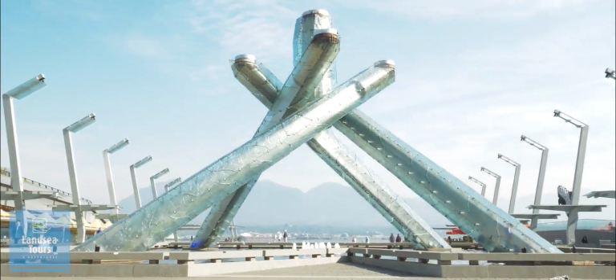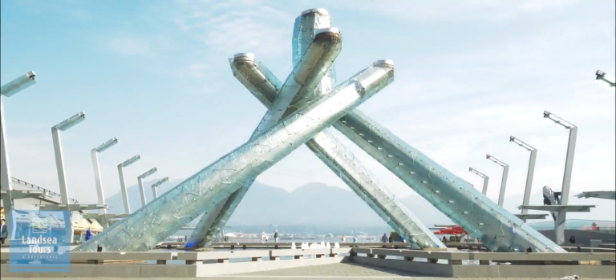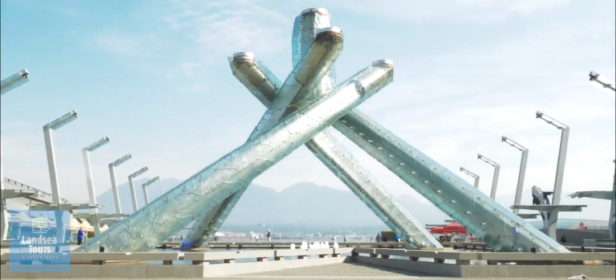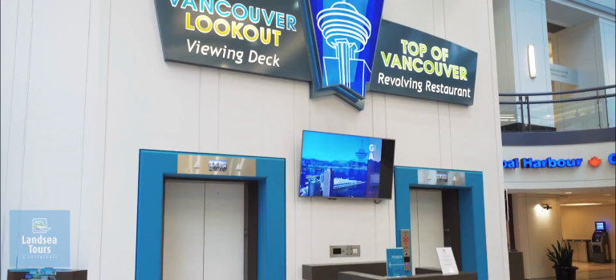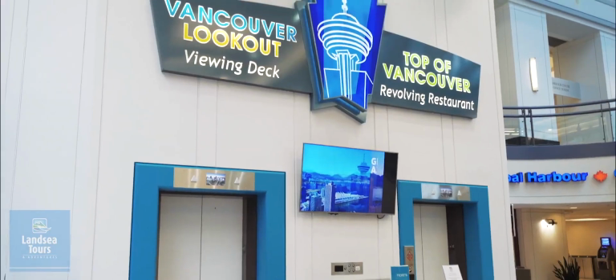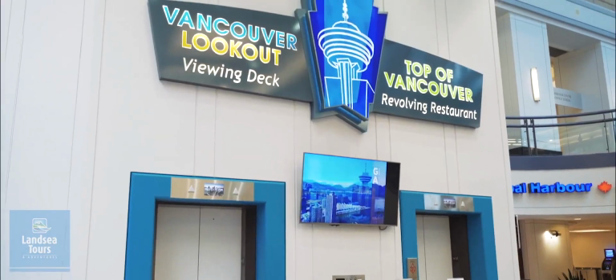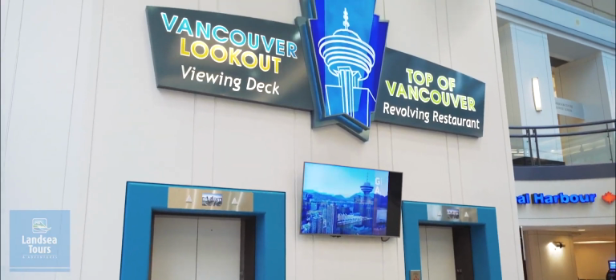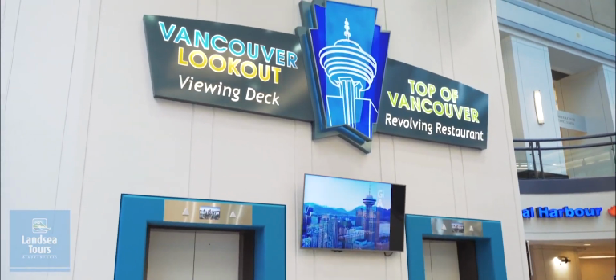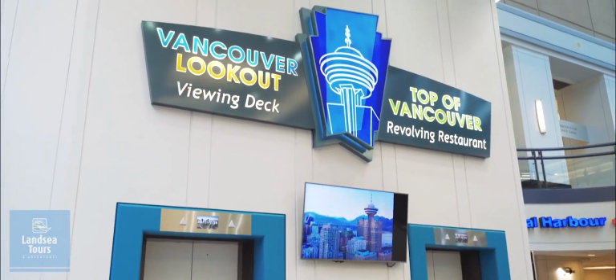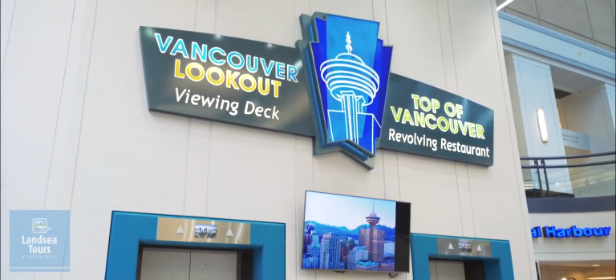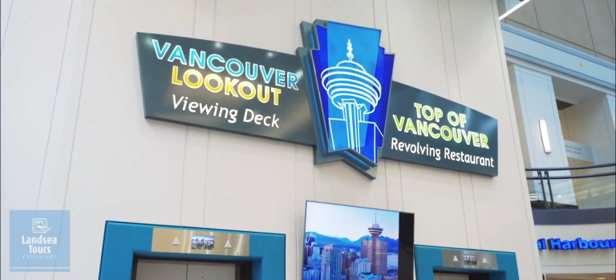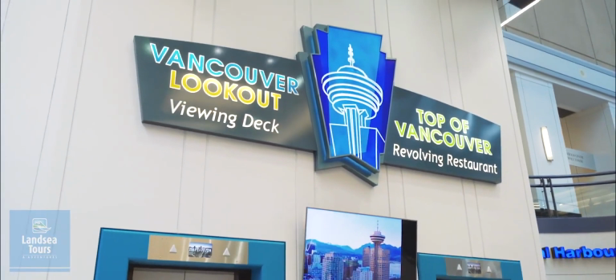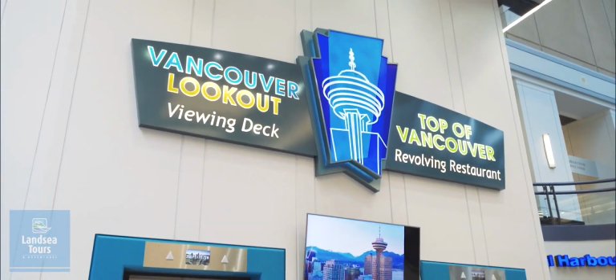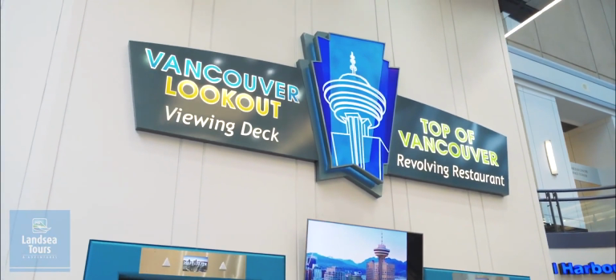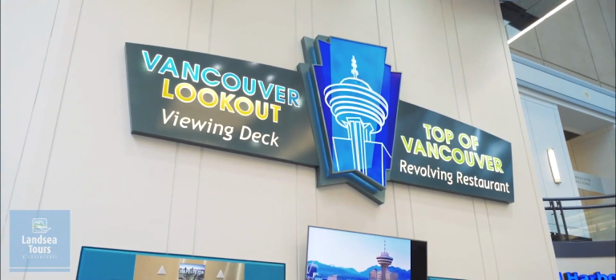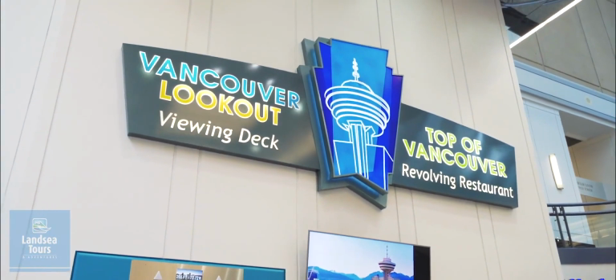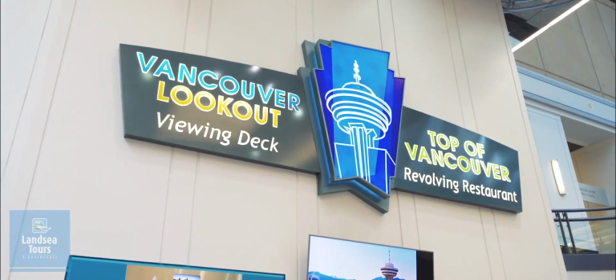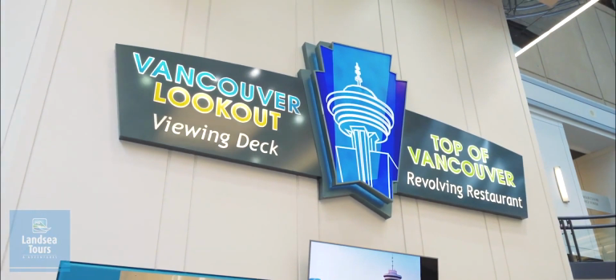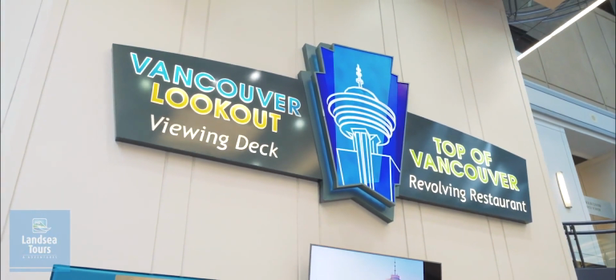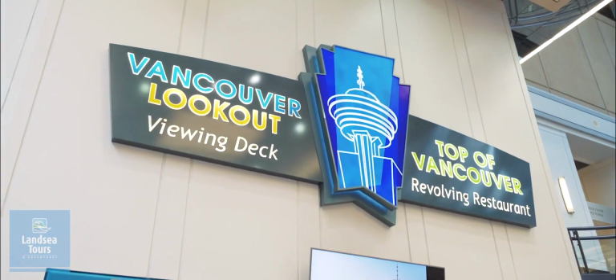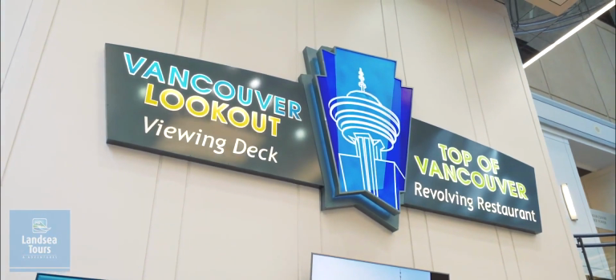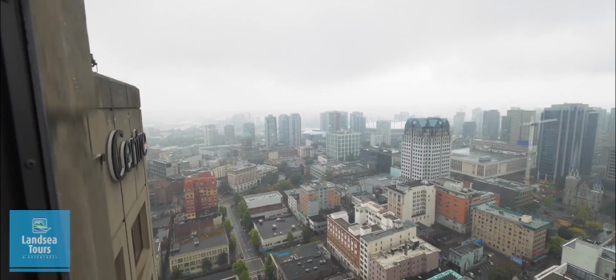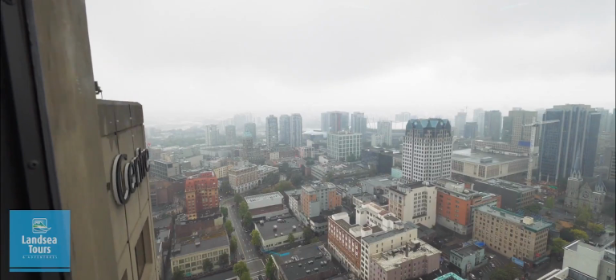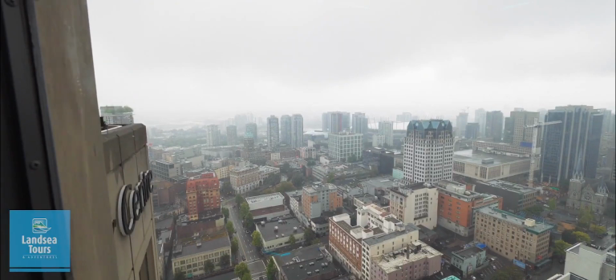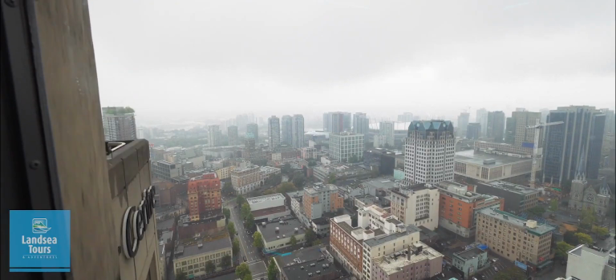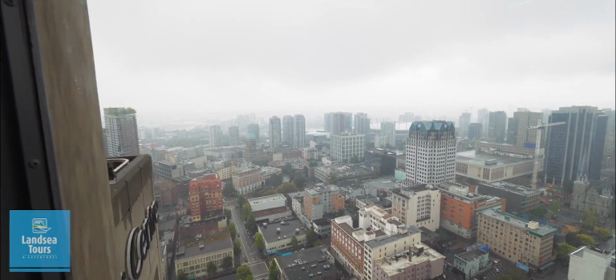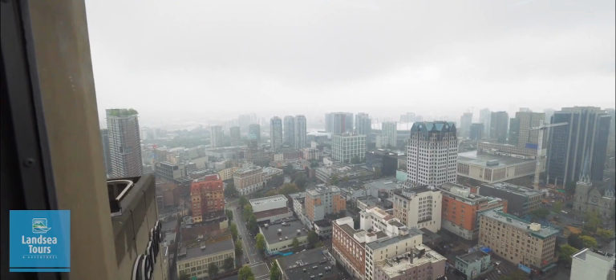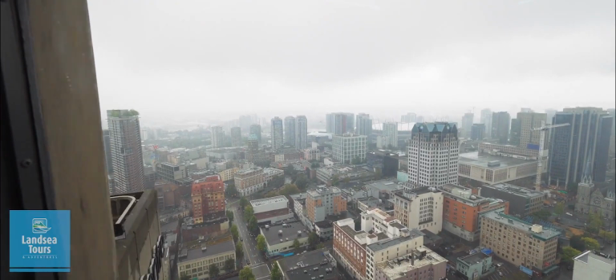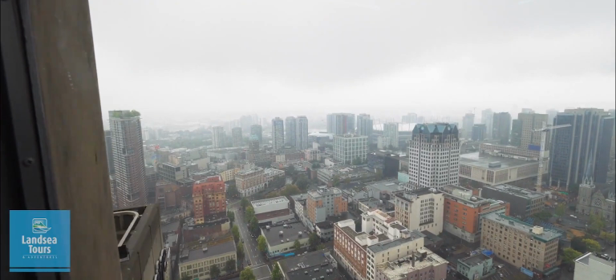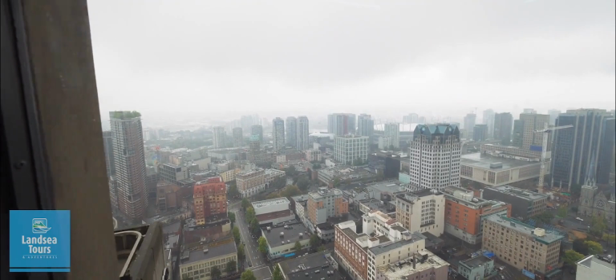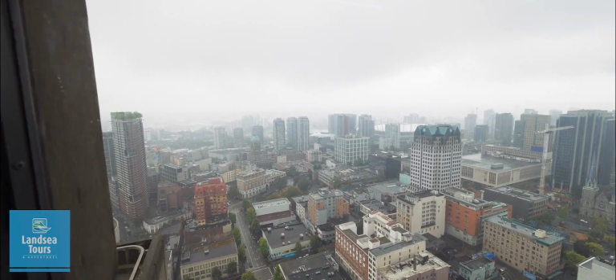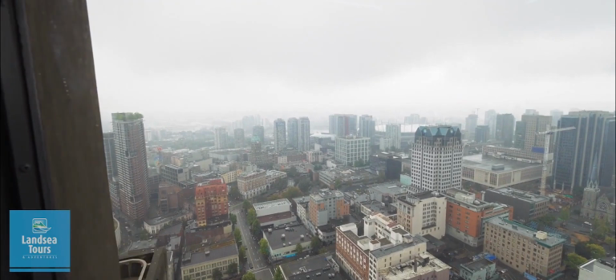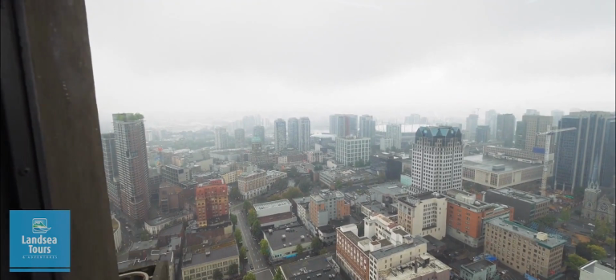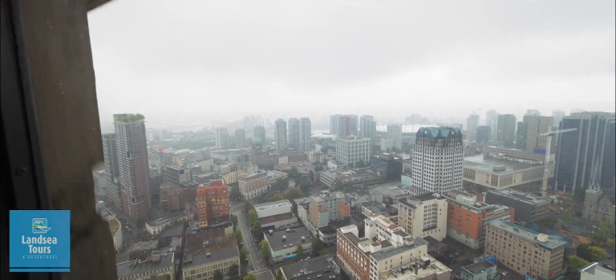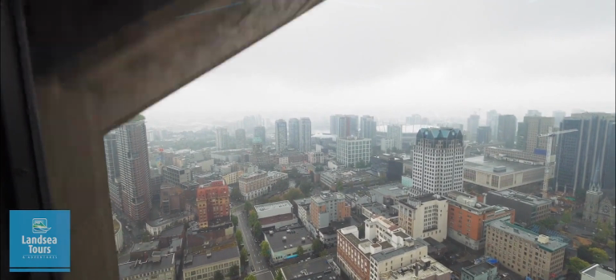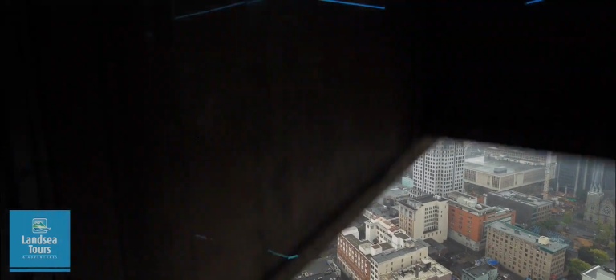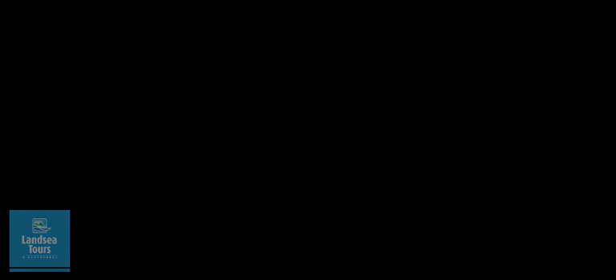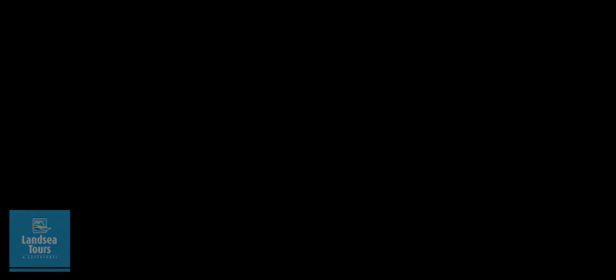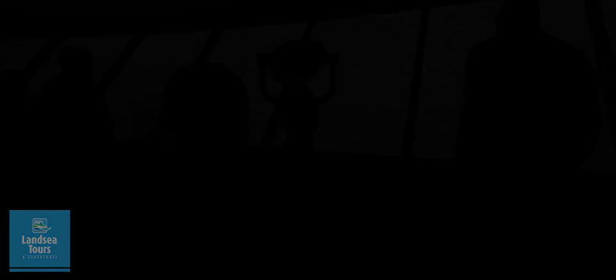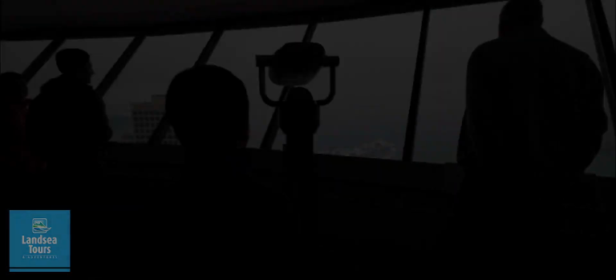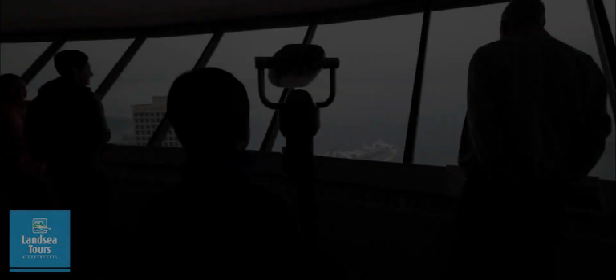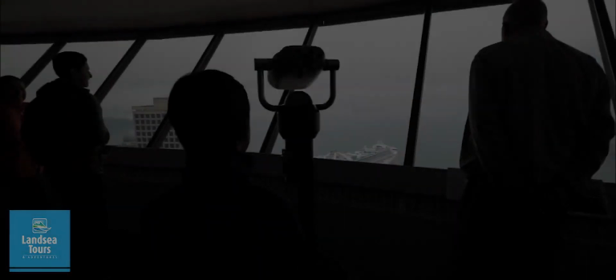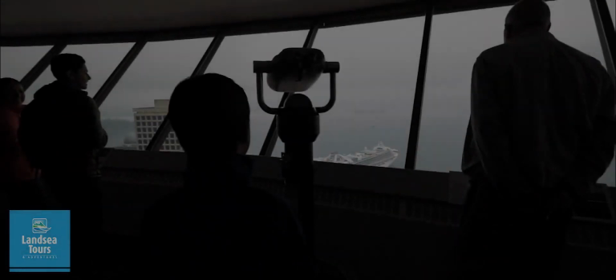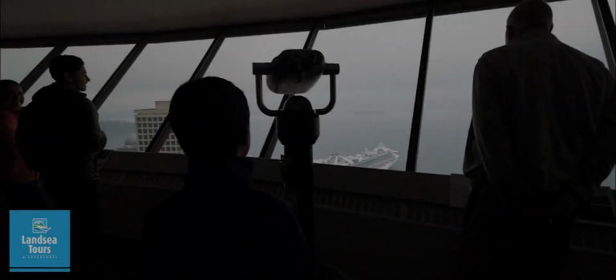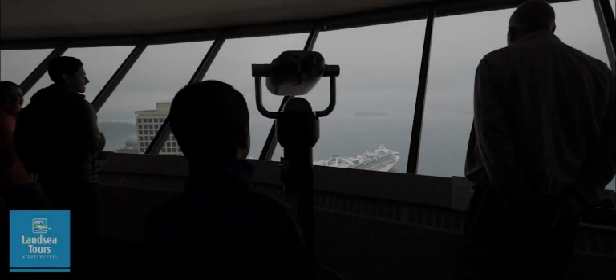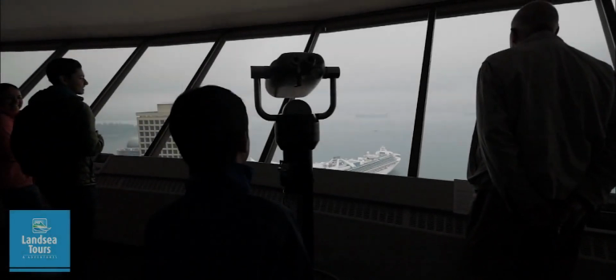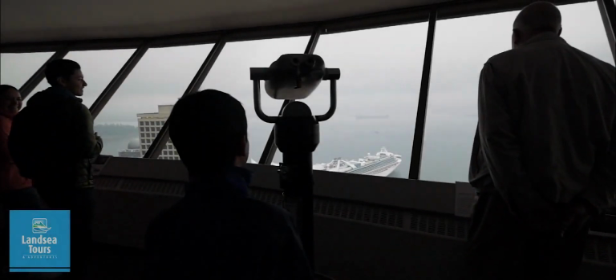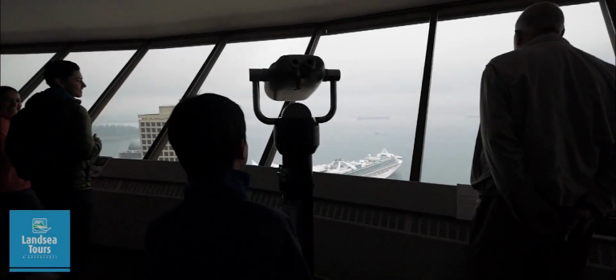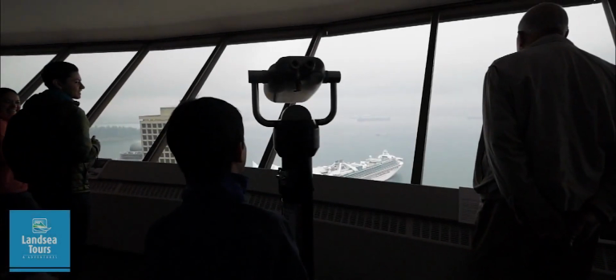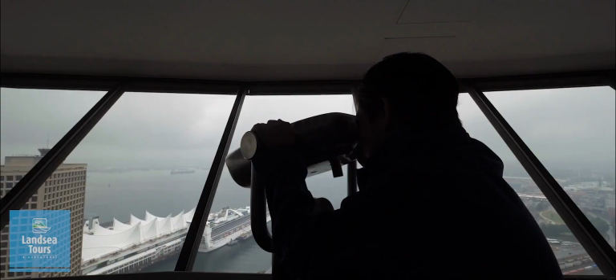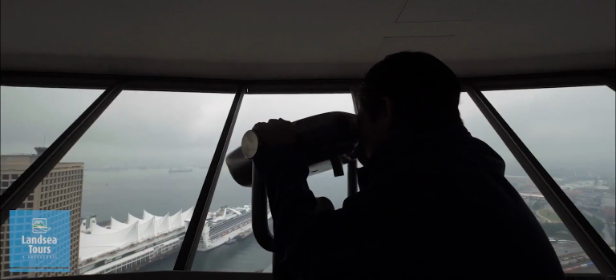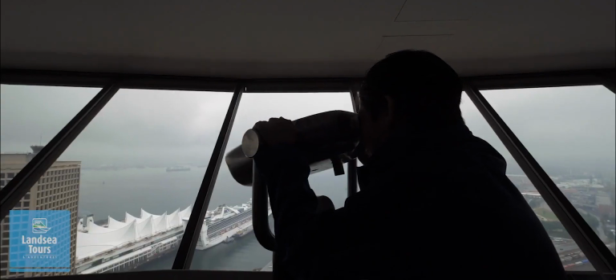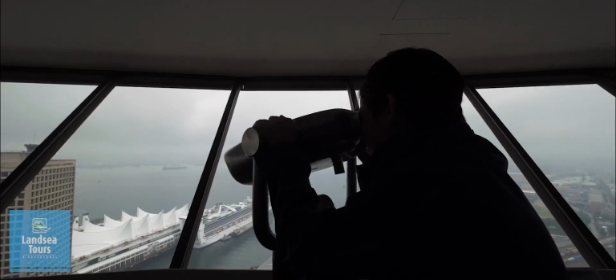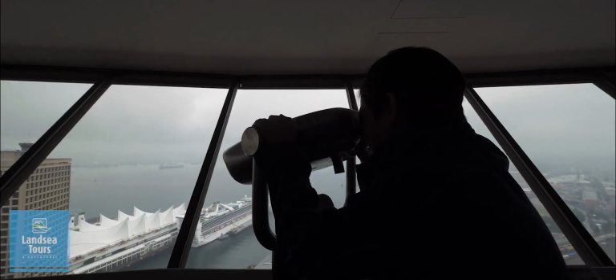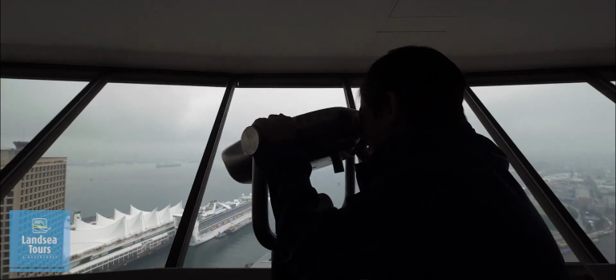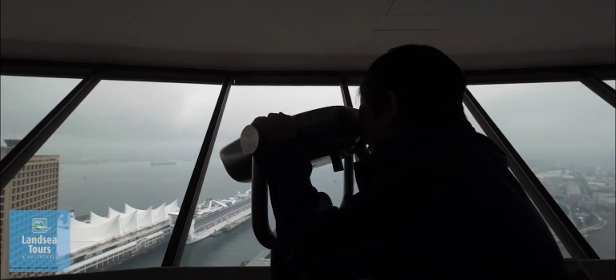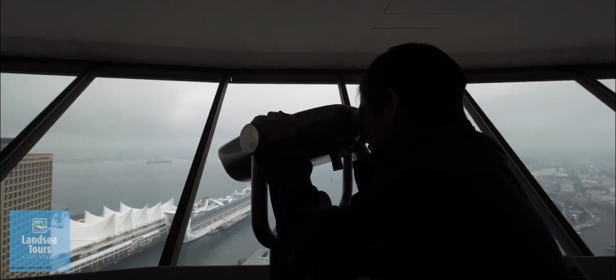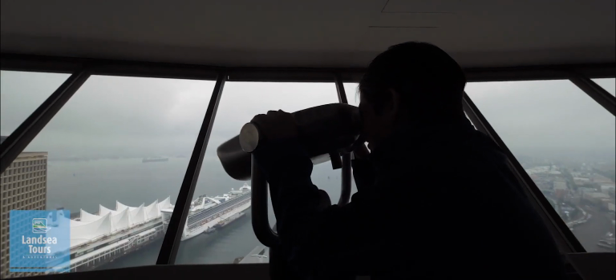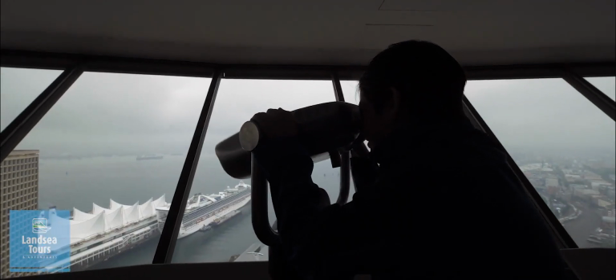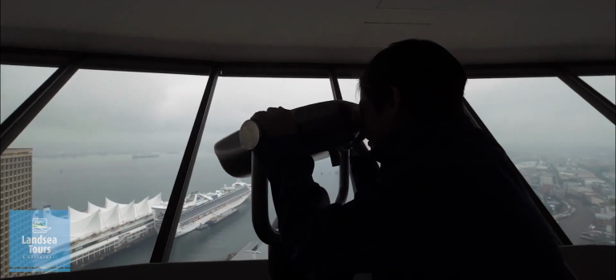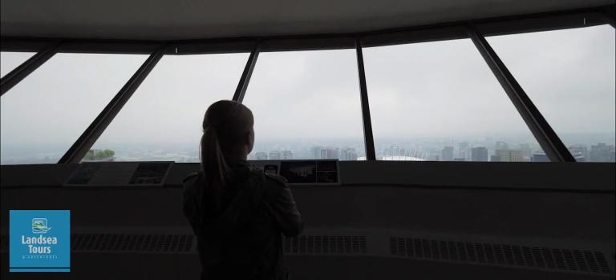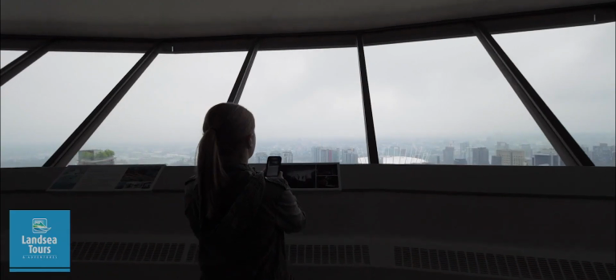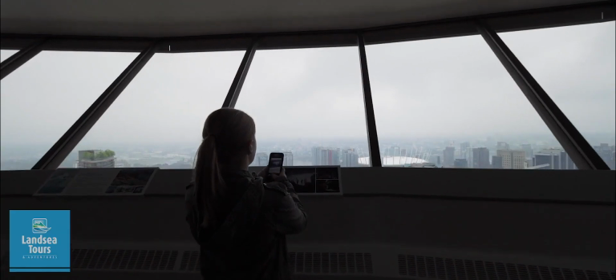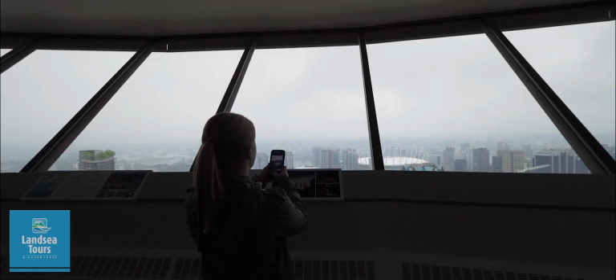The Vancouver Lookout is sure to thrill. Ride the glass elevator to the observation deck, enjoying 360-degree views high above the city.